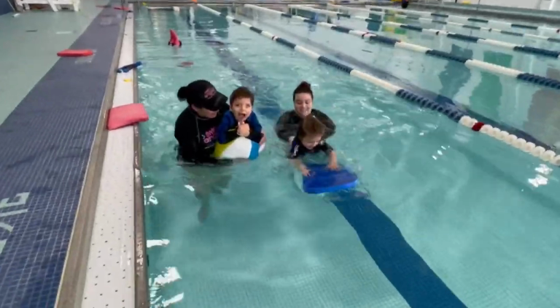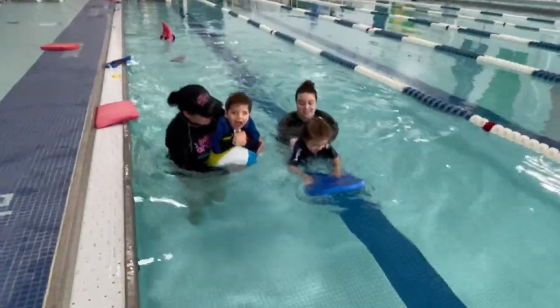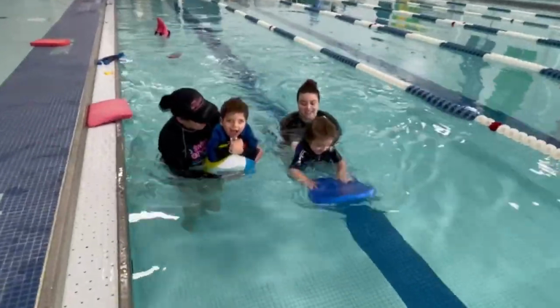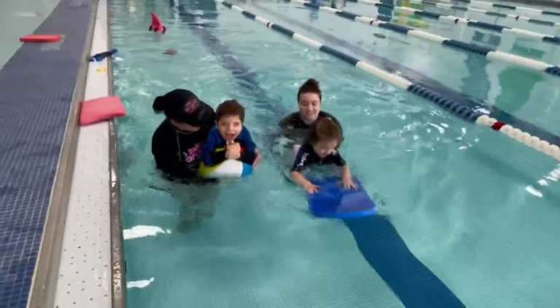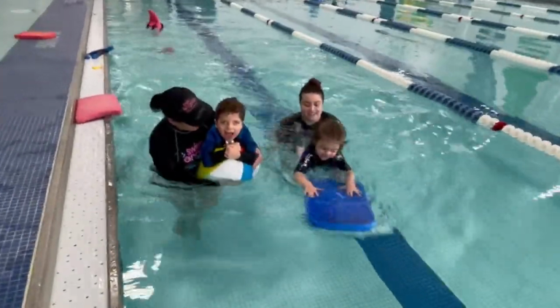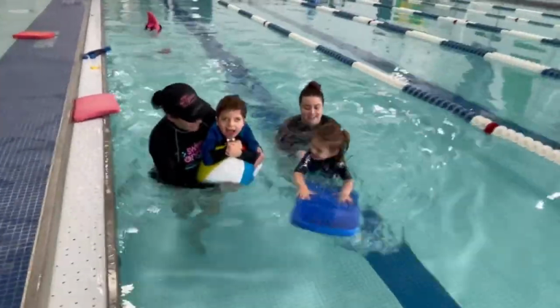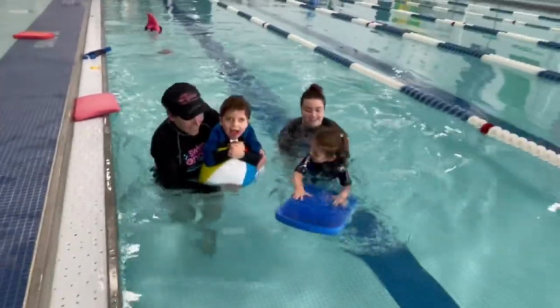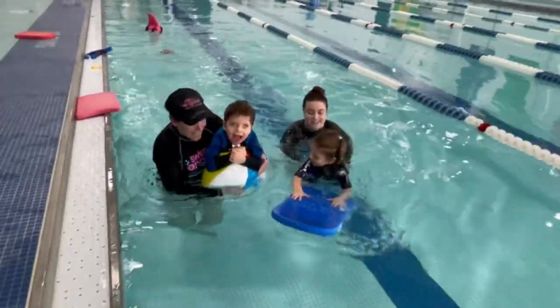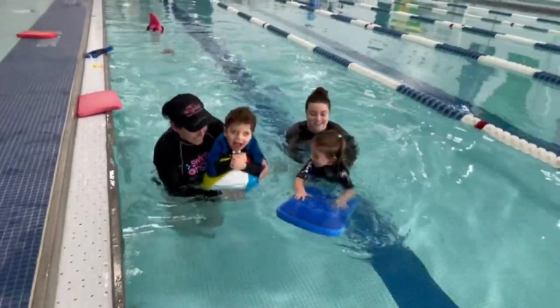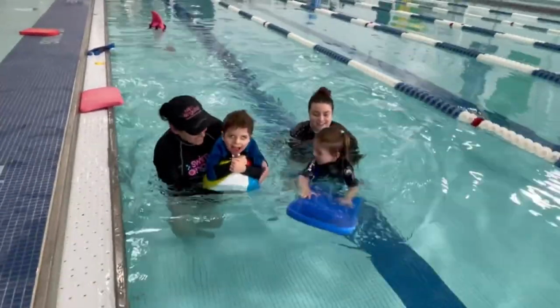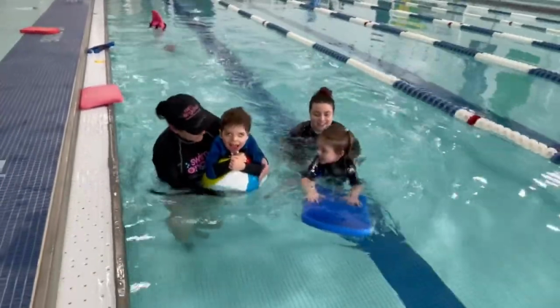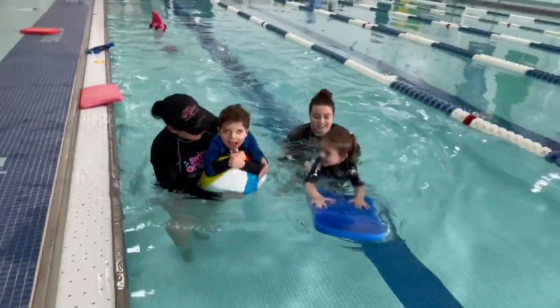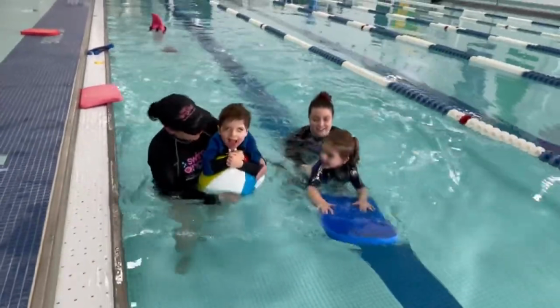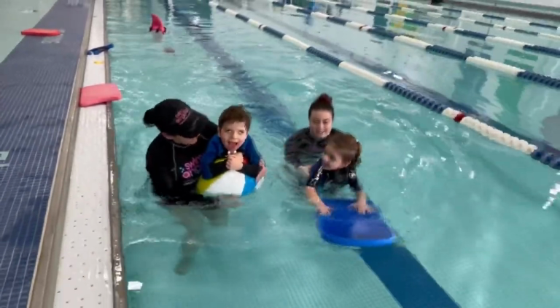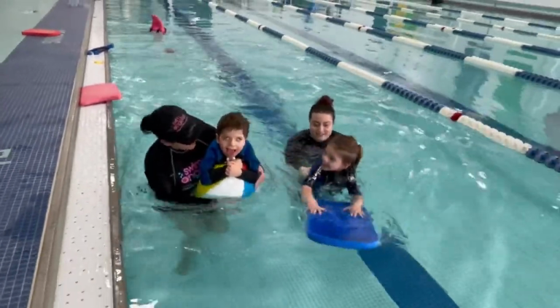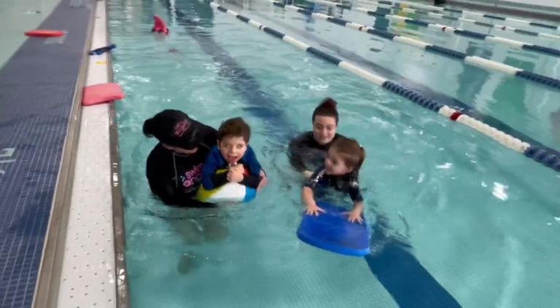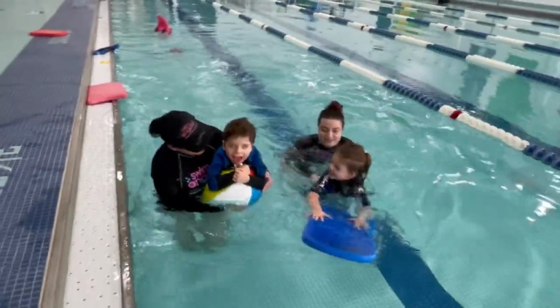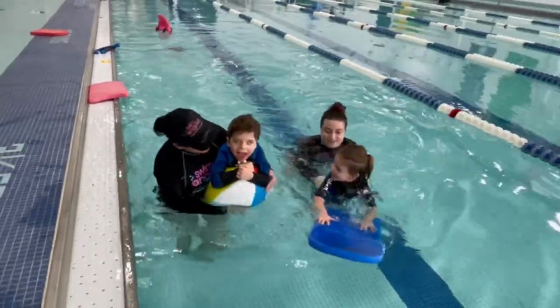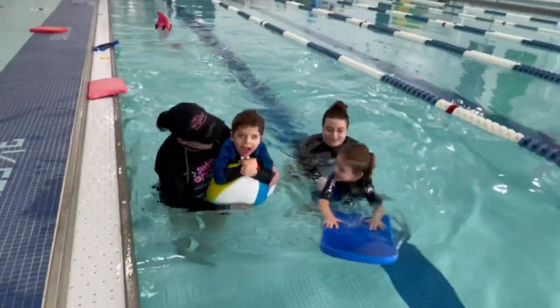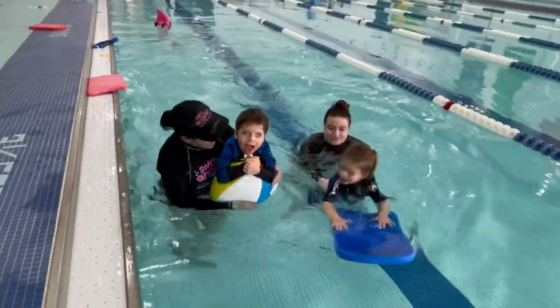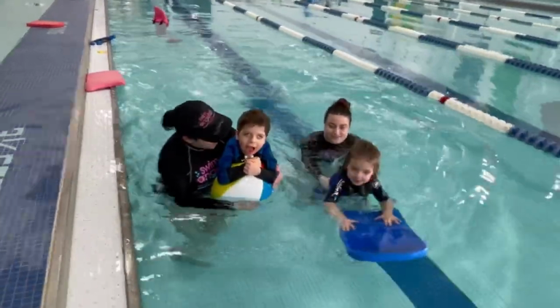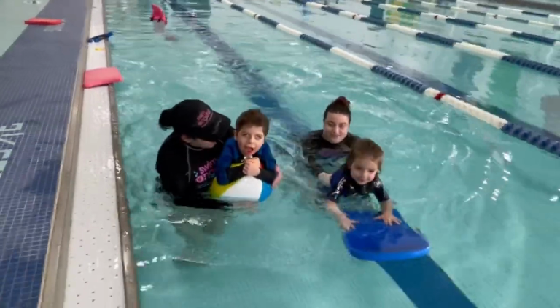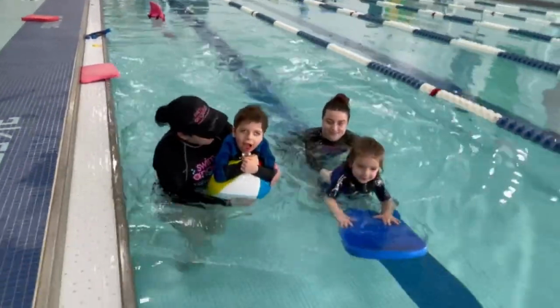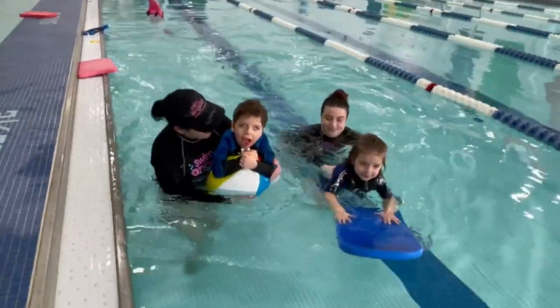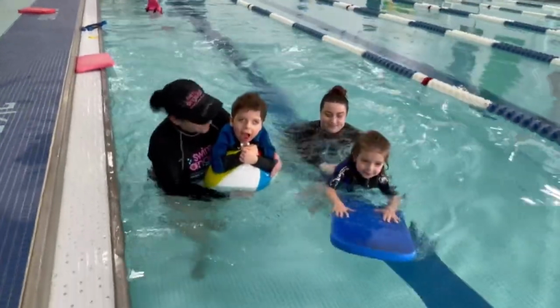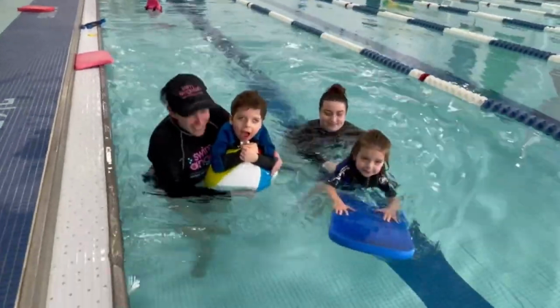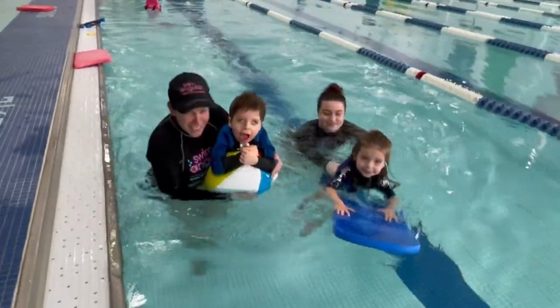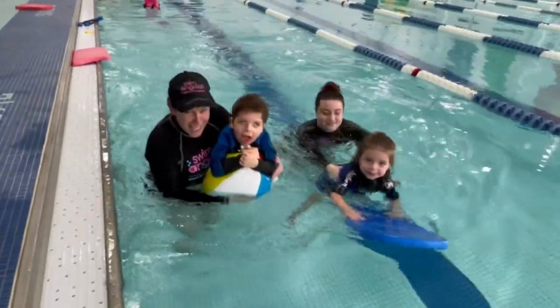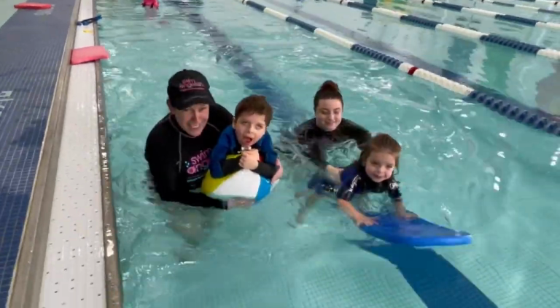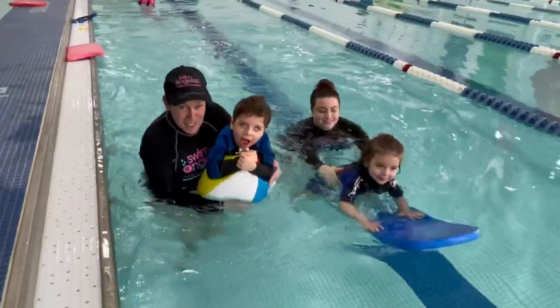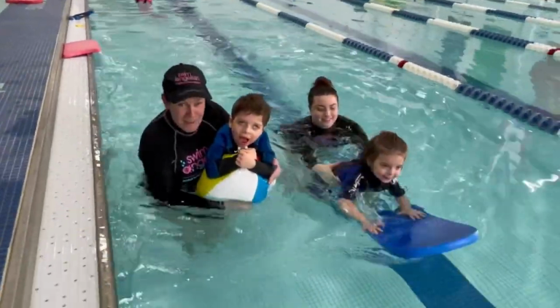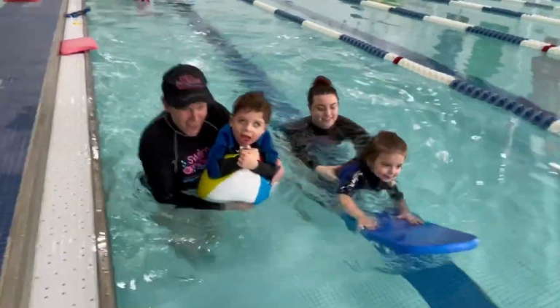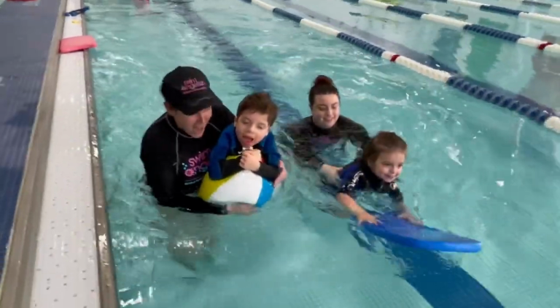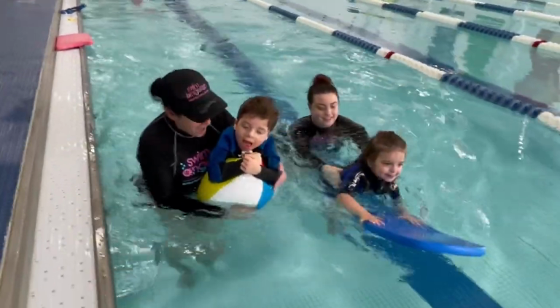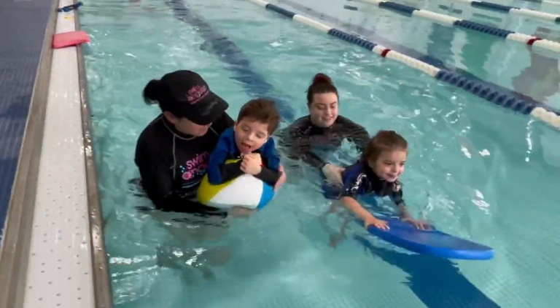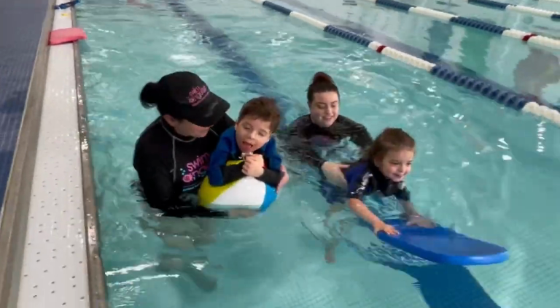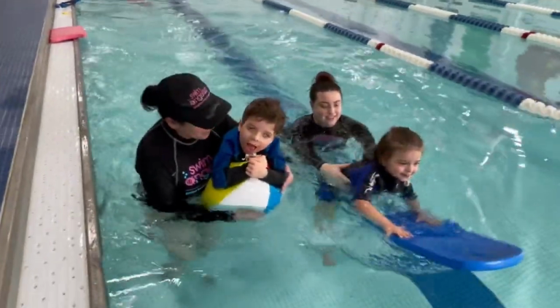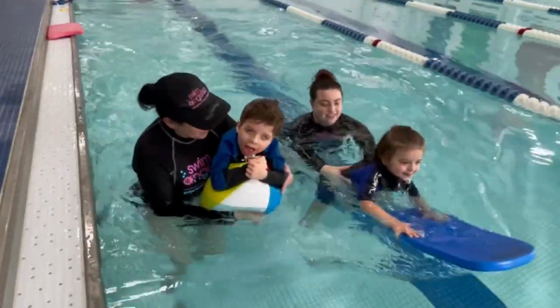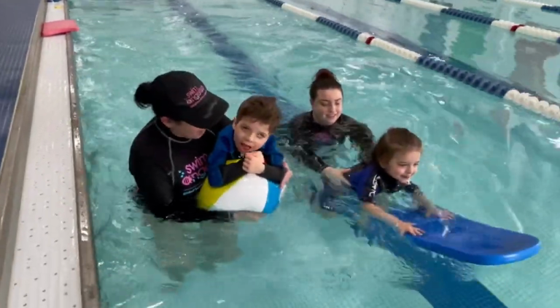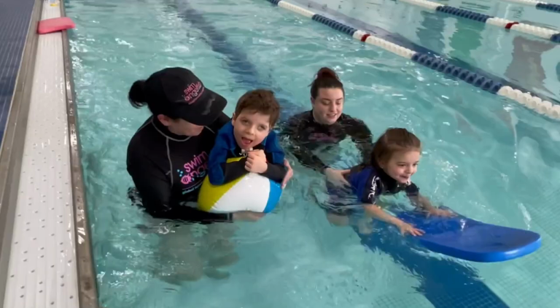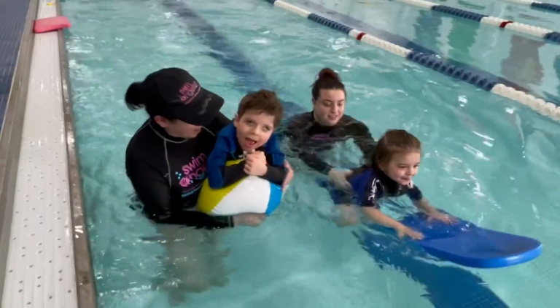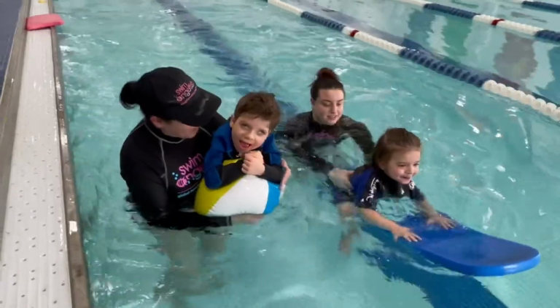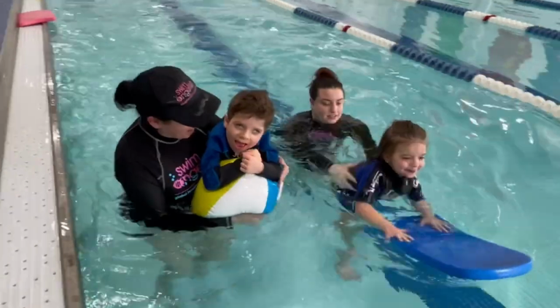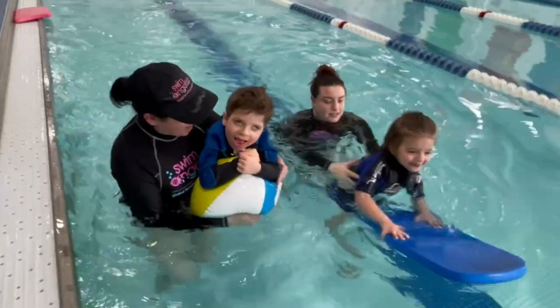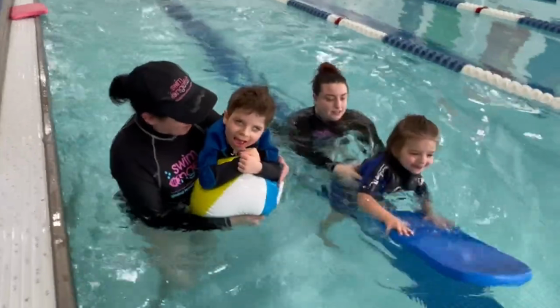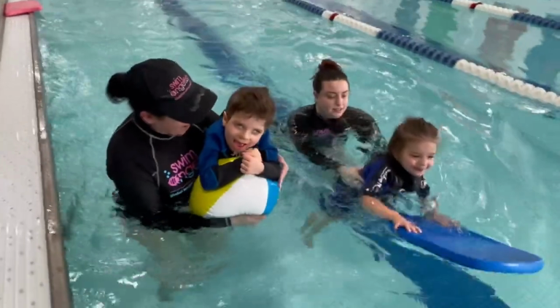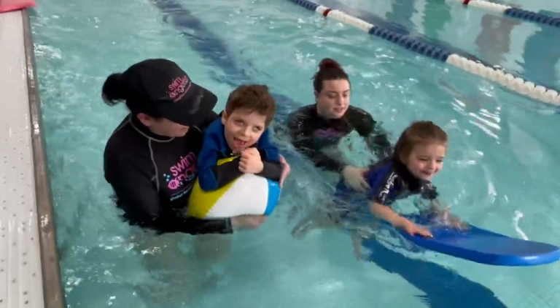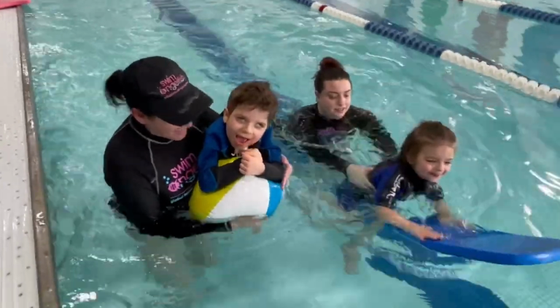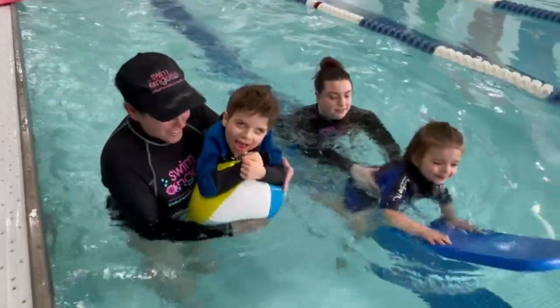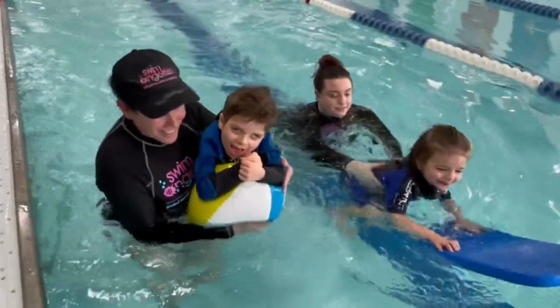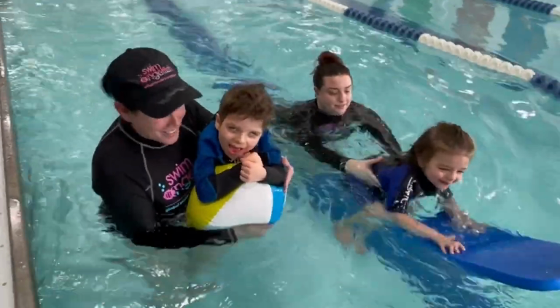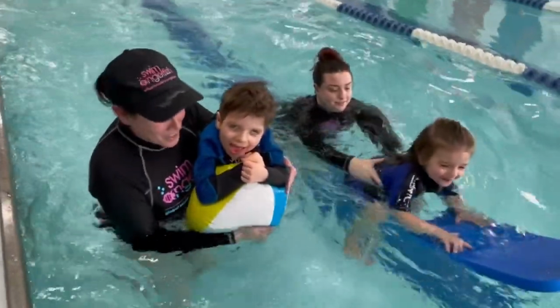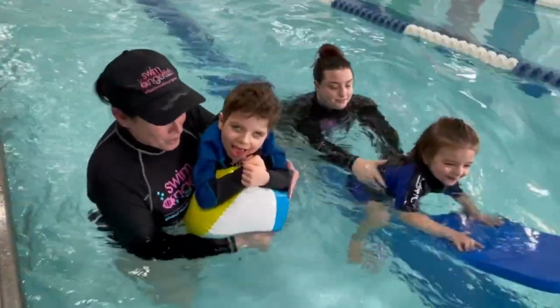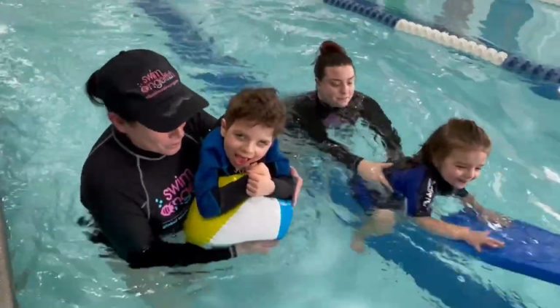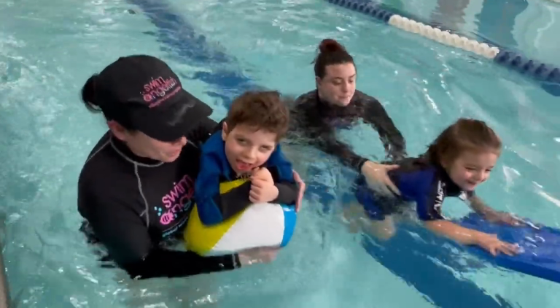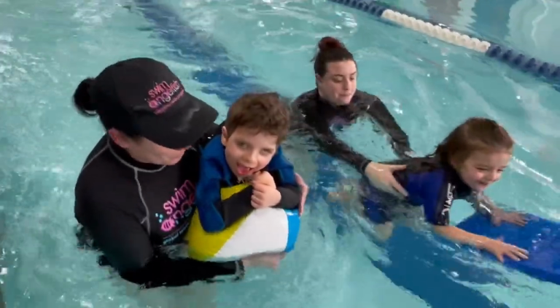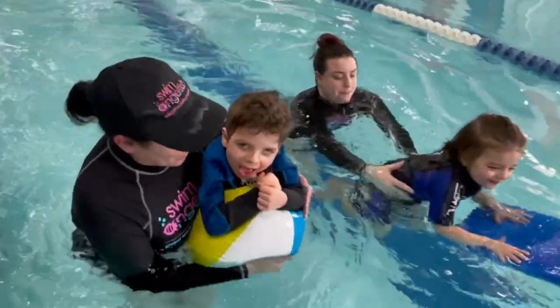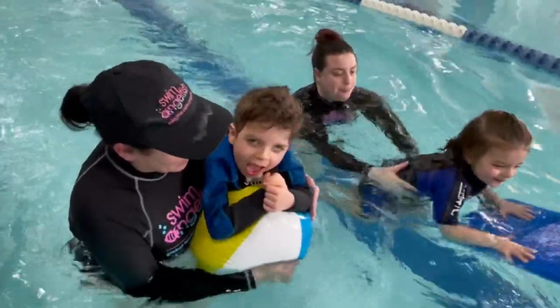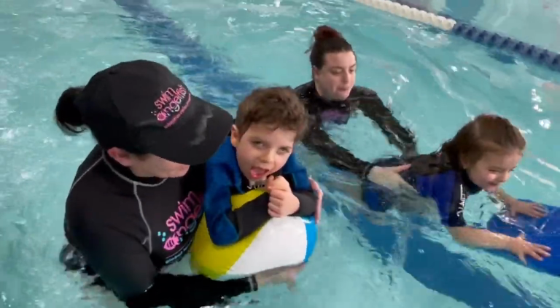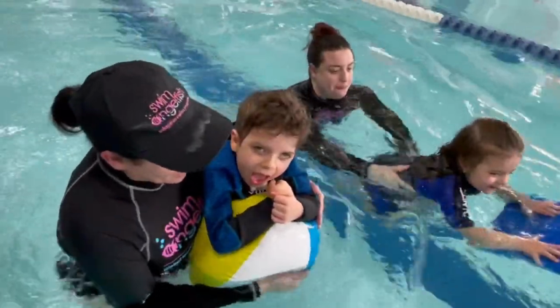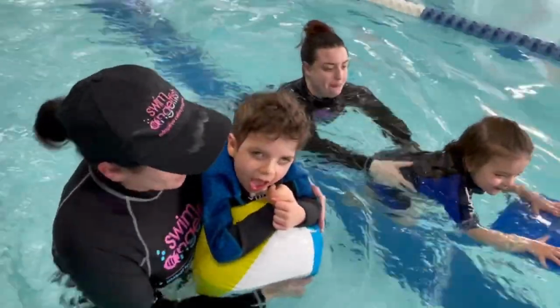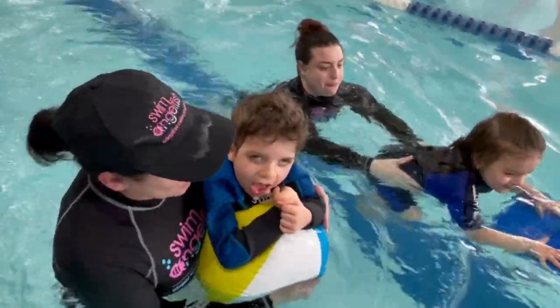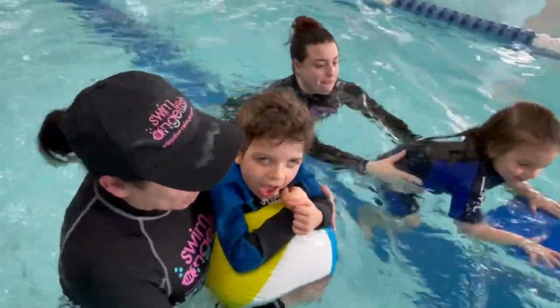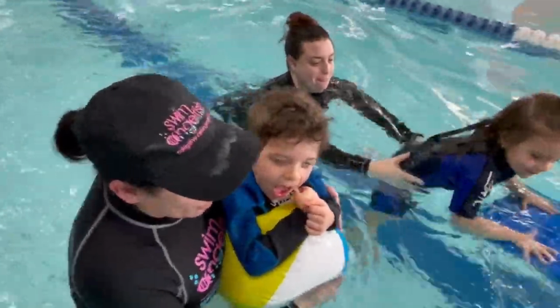There's no better way to end a session than a little fun sibling competition as he races his sister.